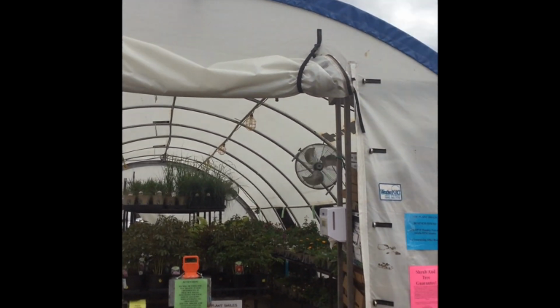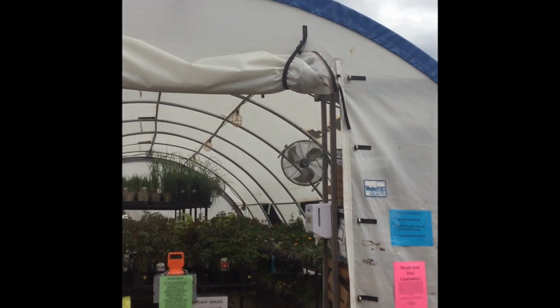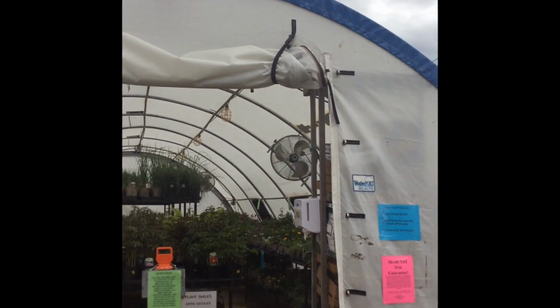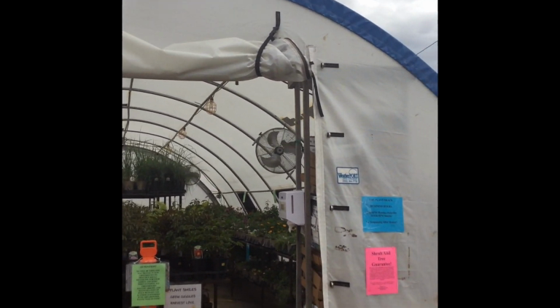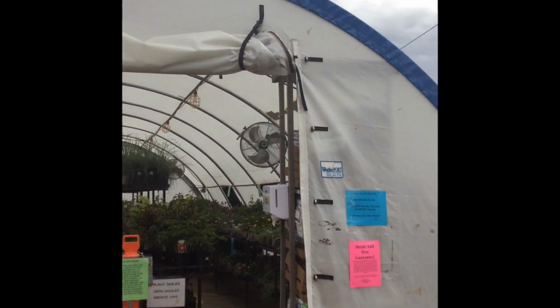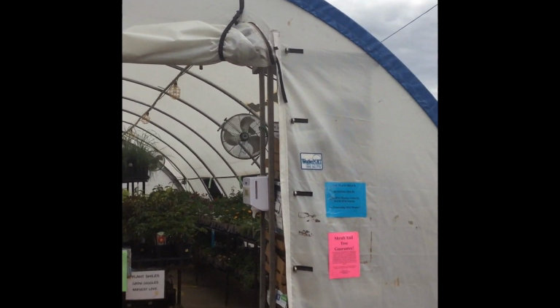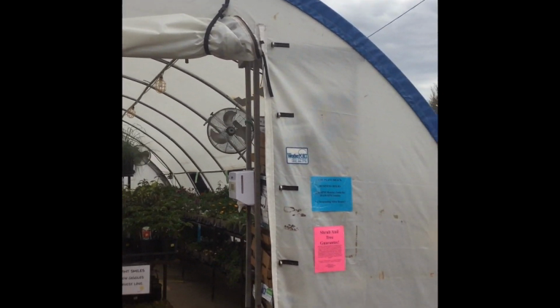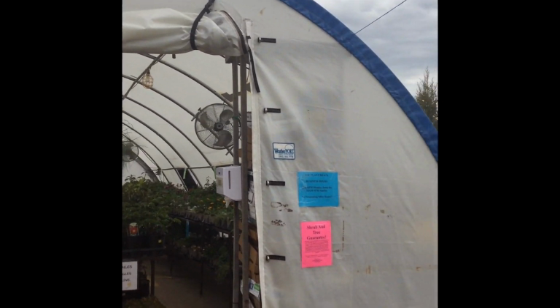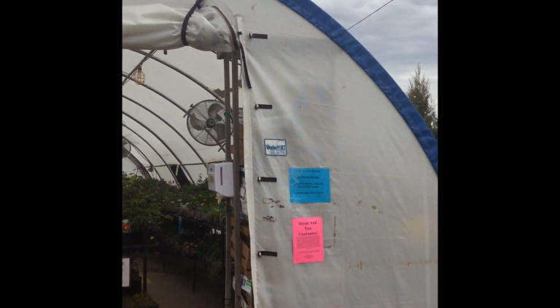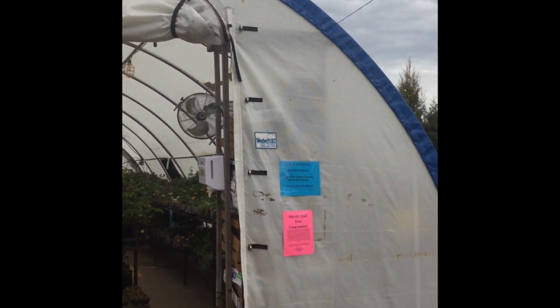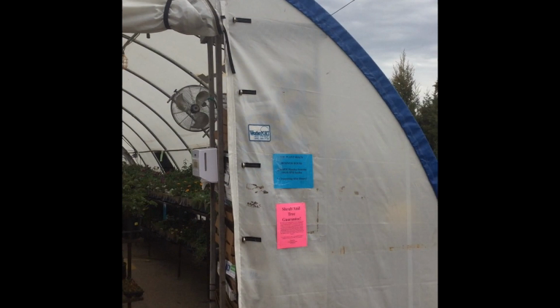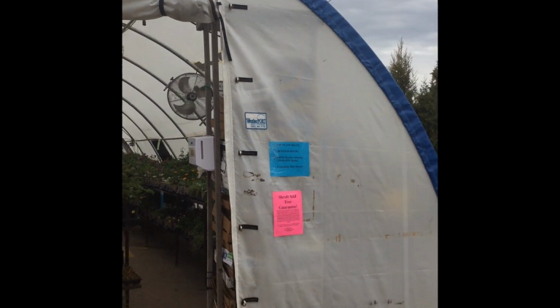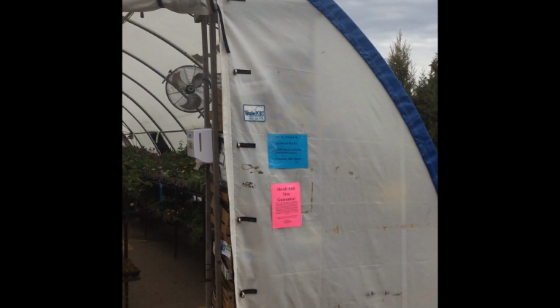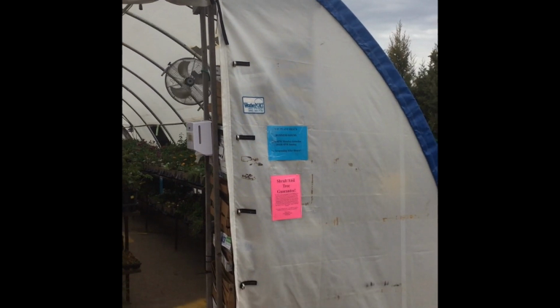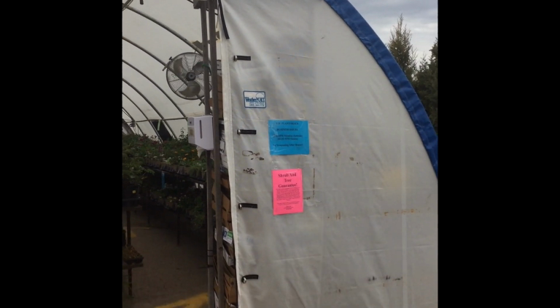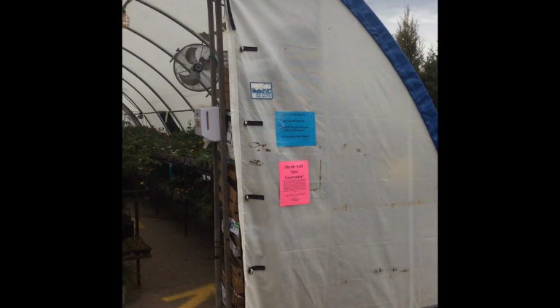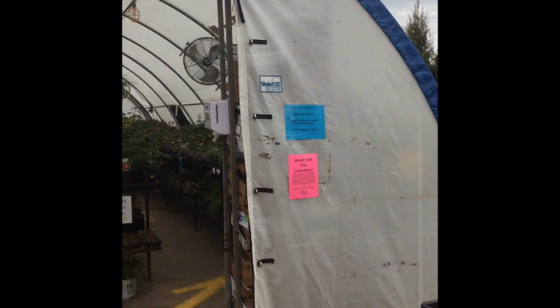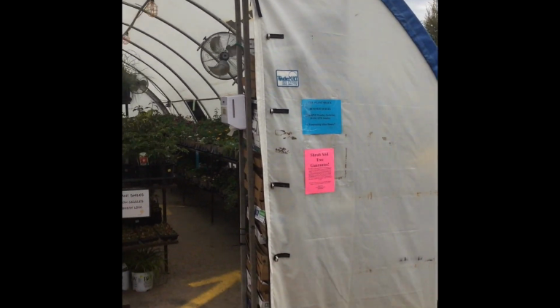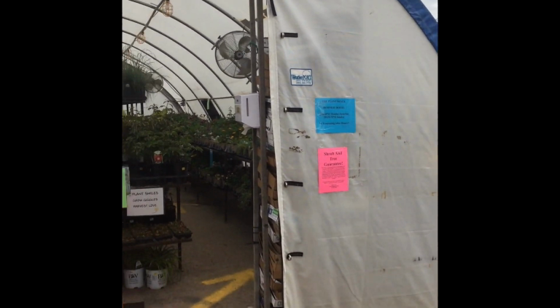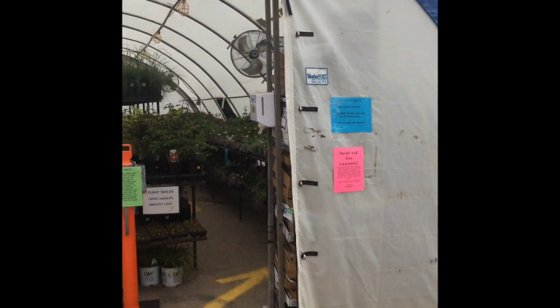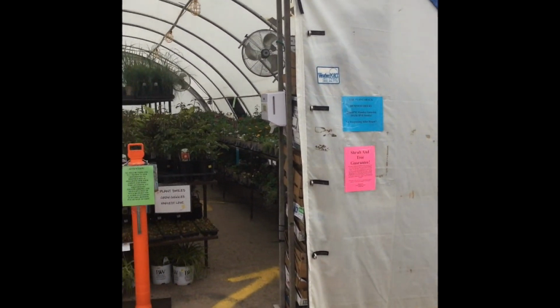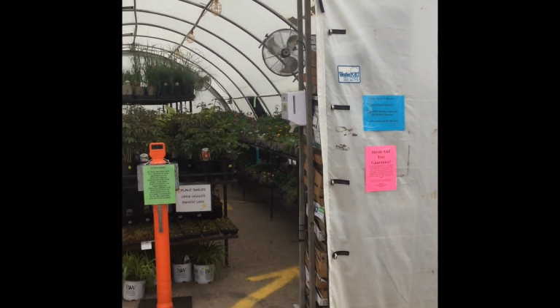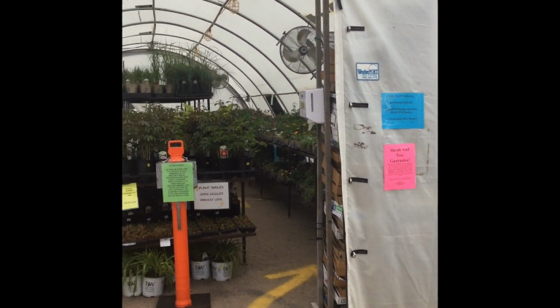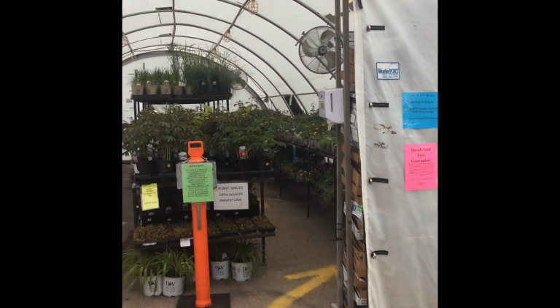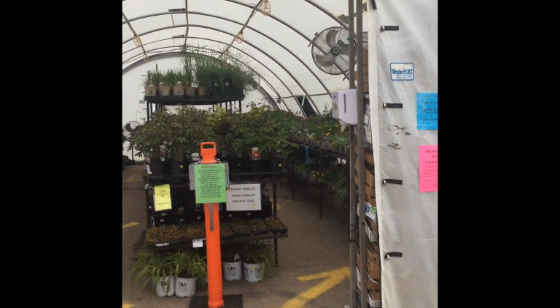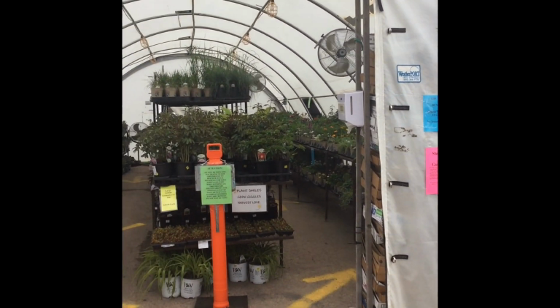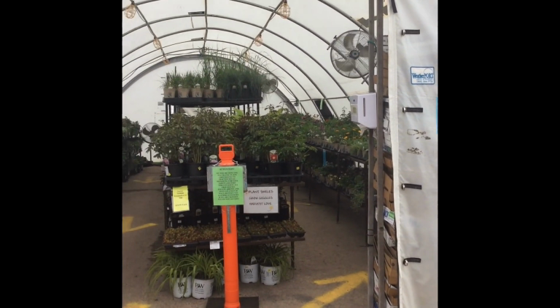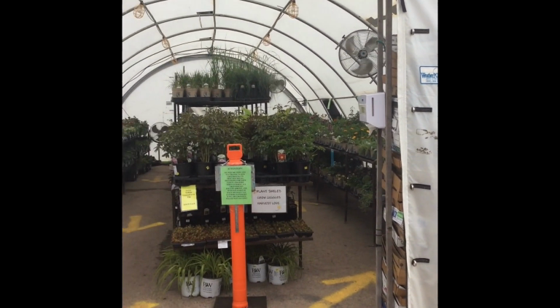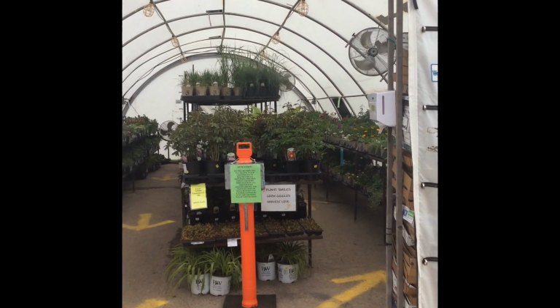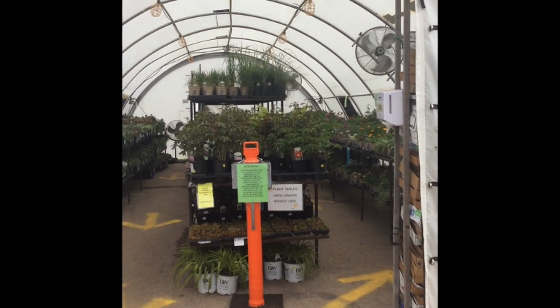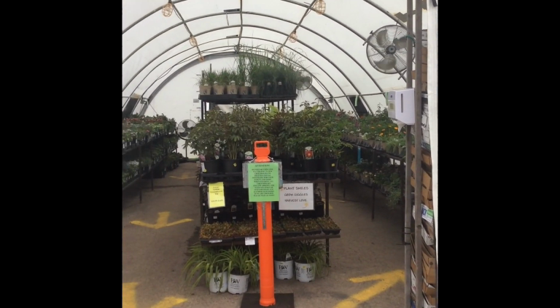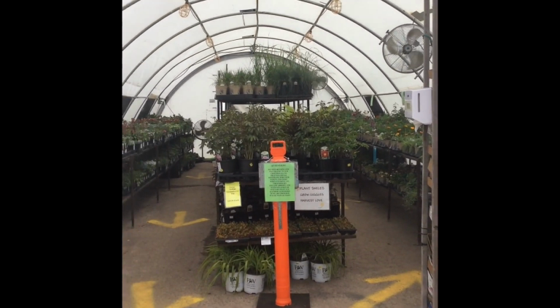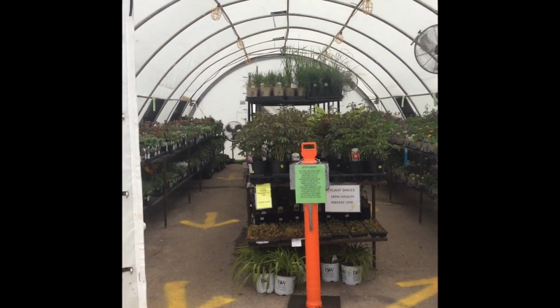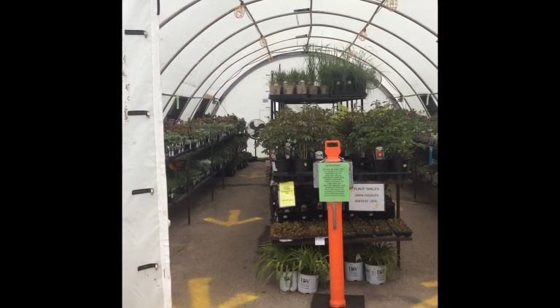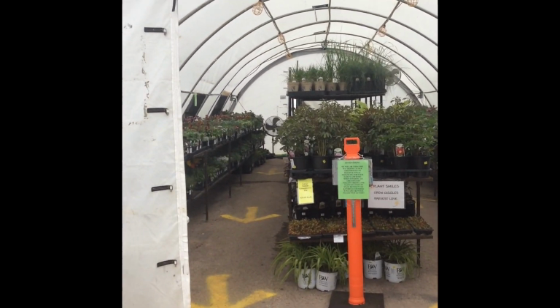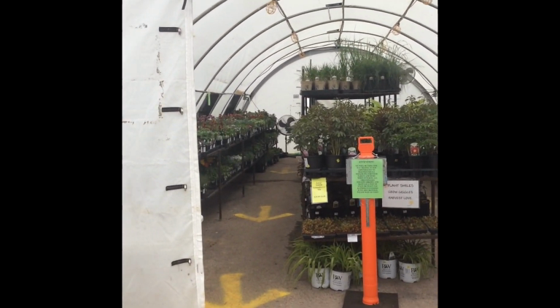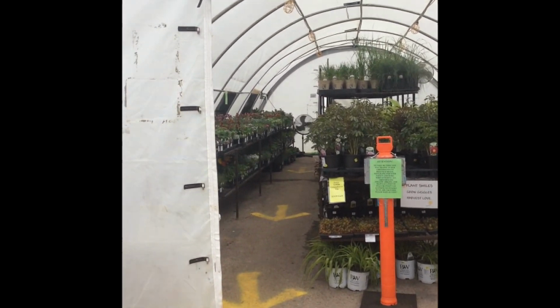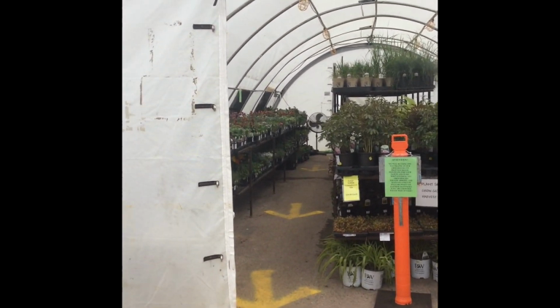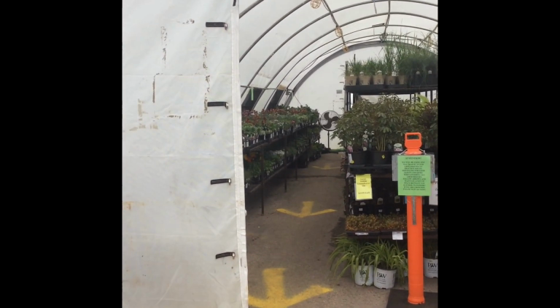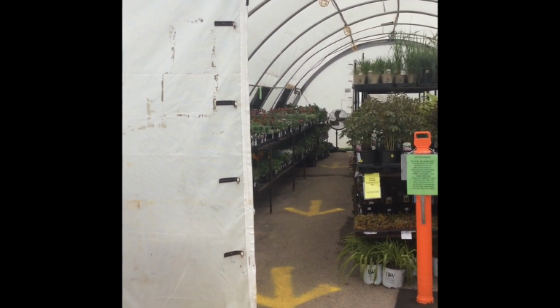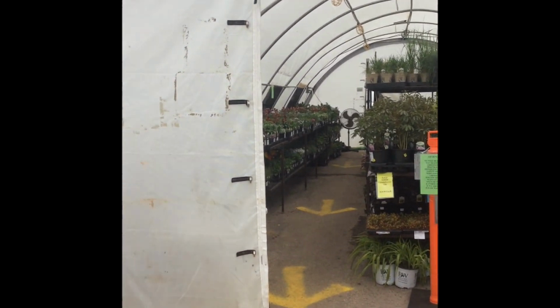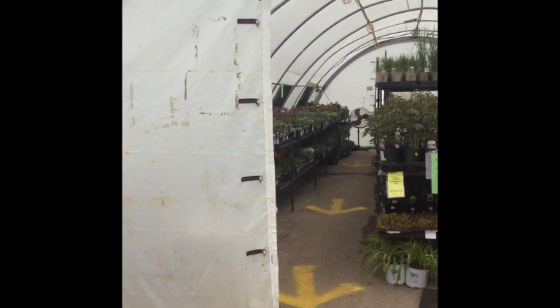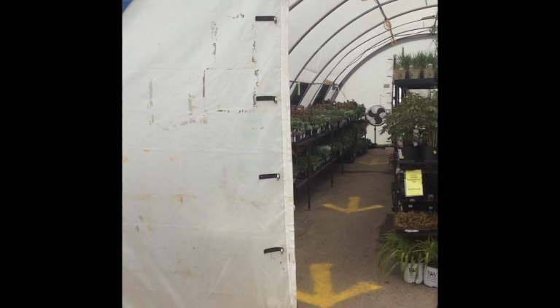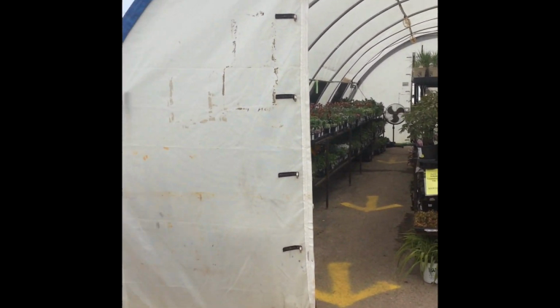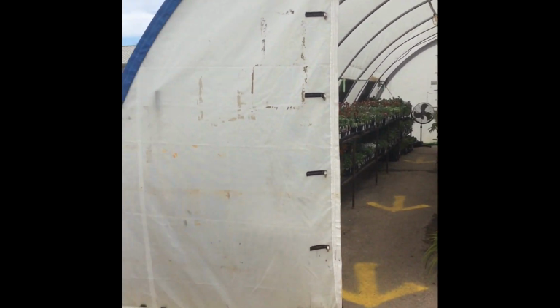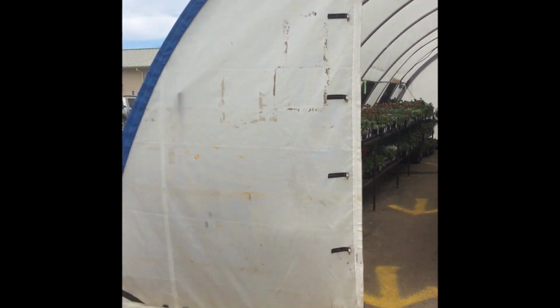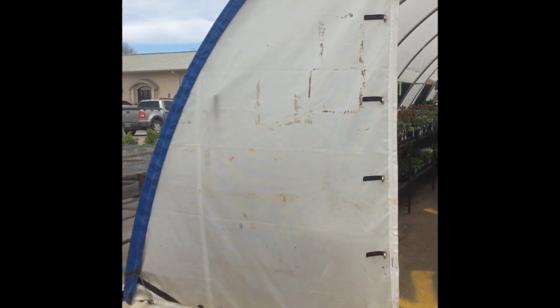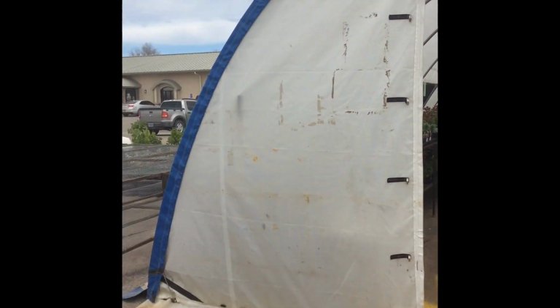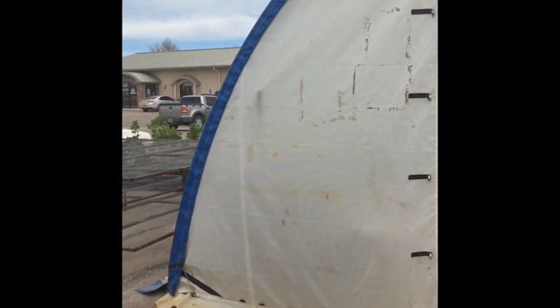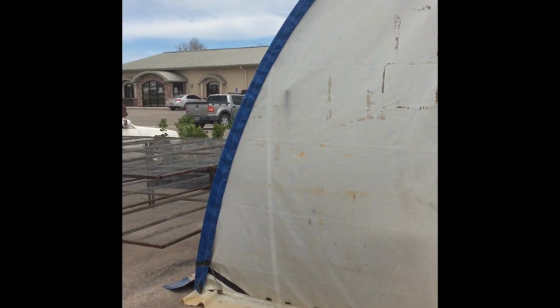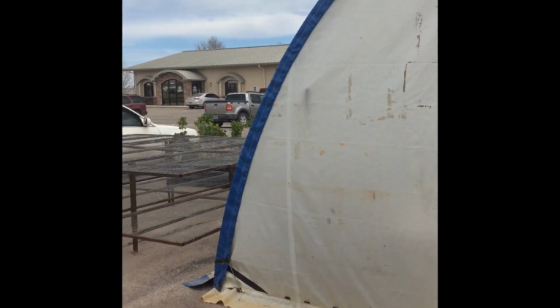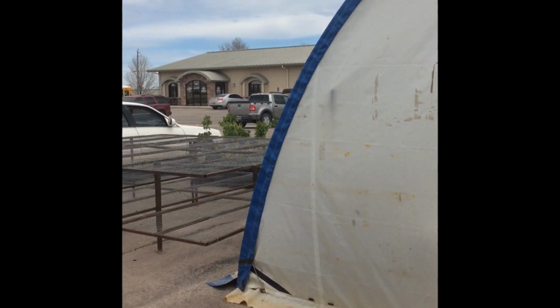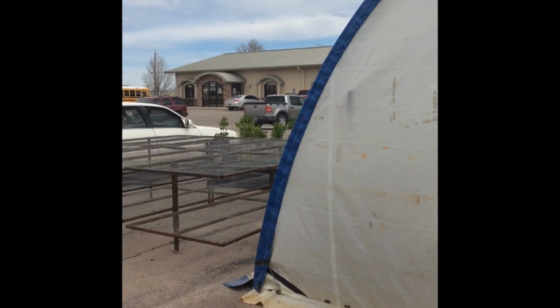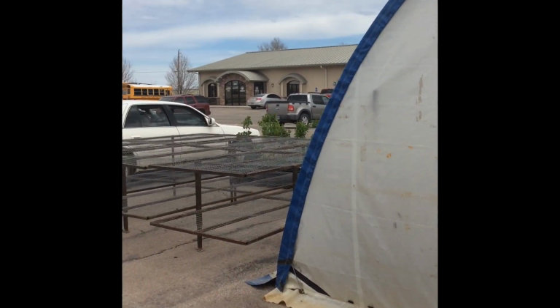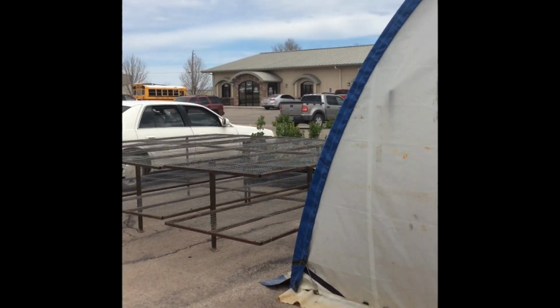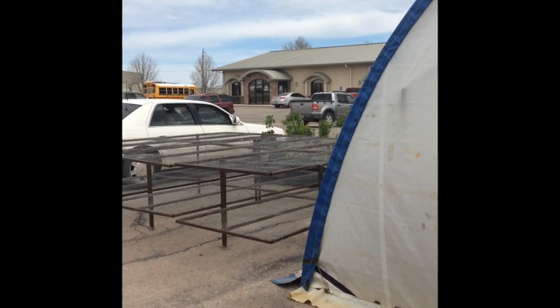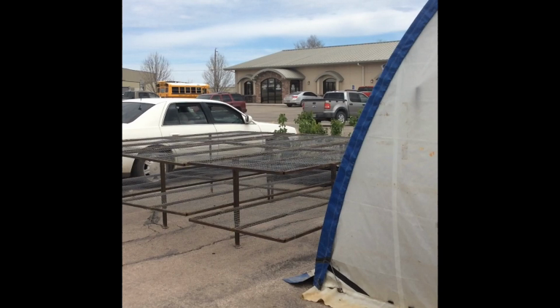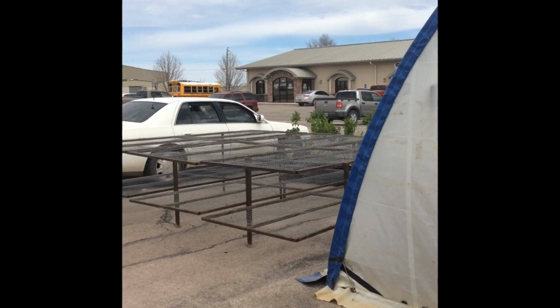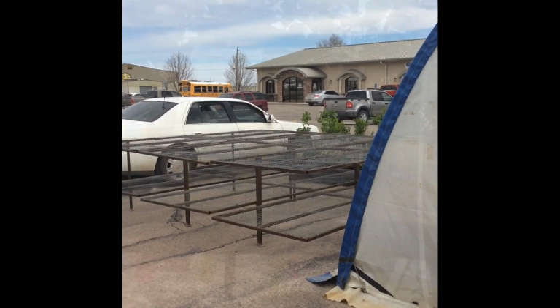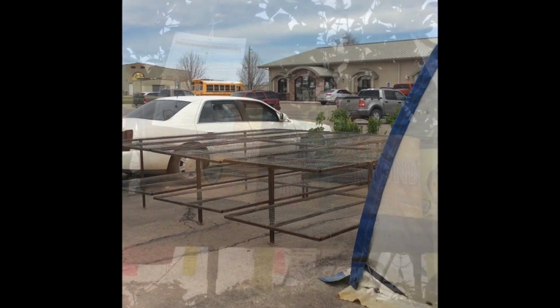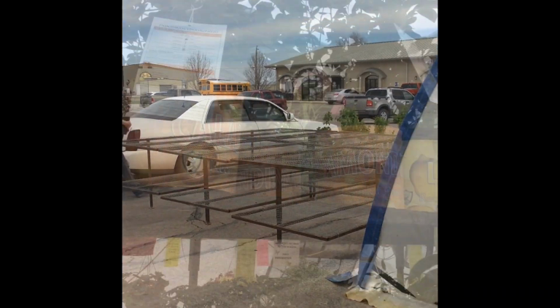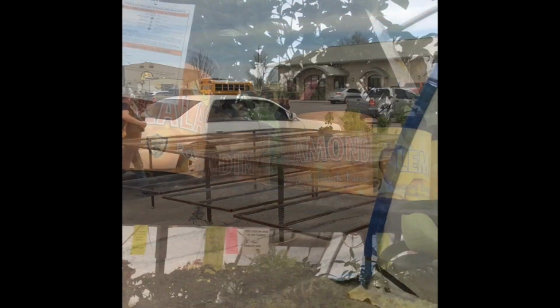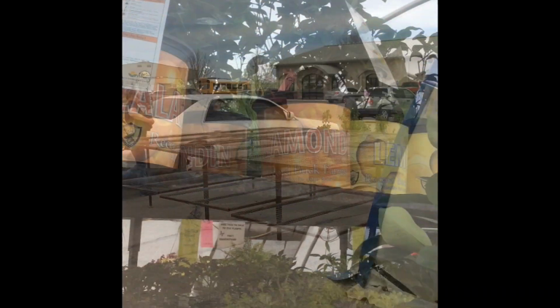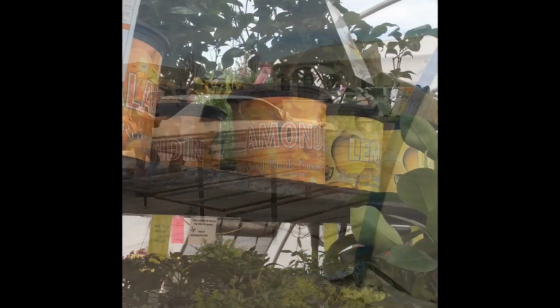That's the greenhouse, guys. That's where they keep all of the flowers. Do you hear the barking? There are some dogs over there.